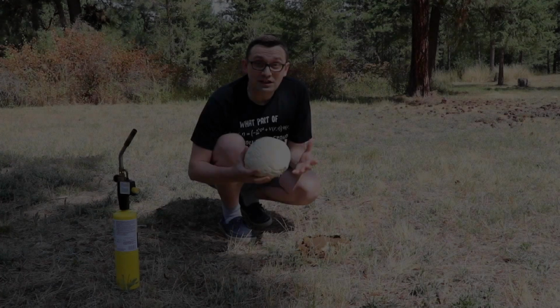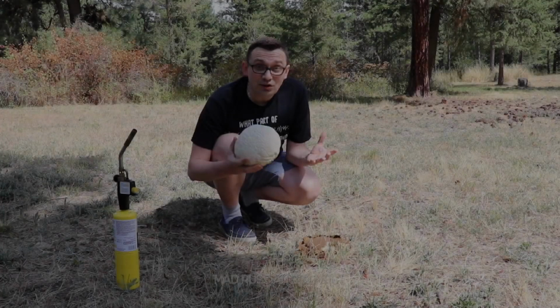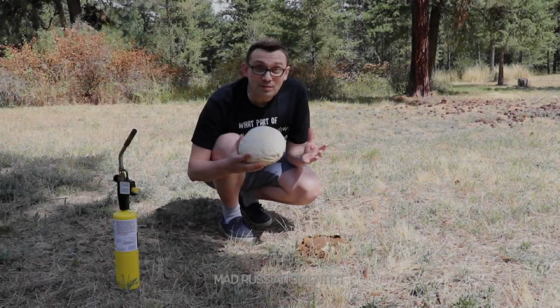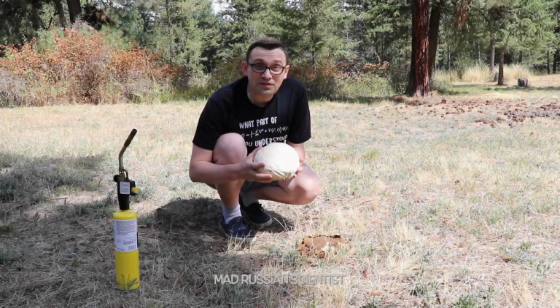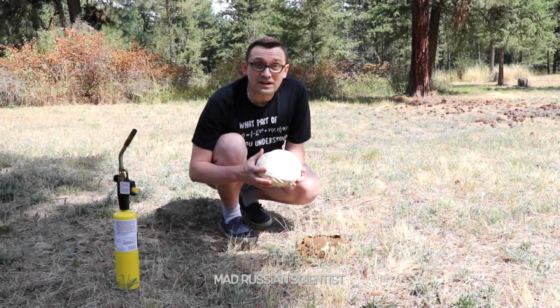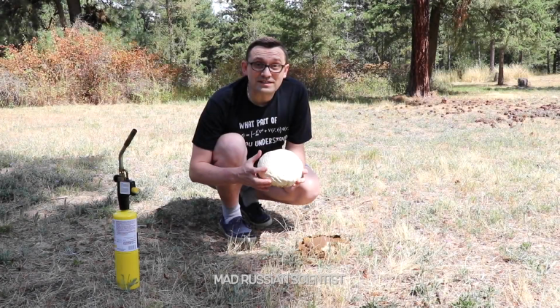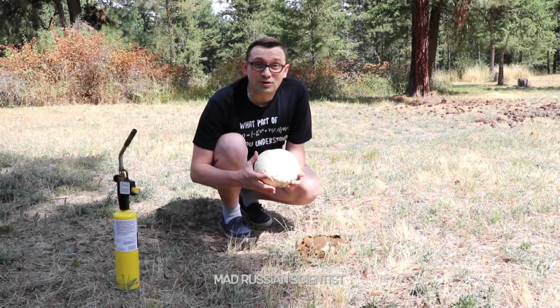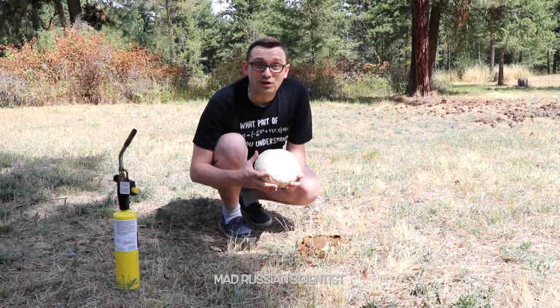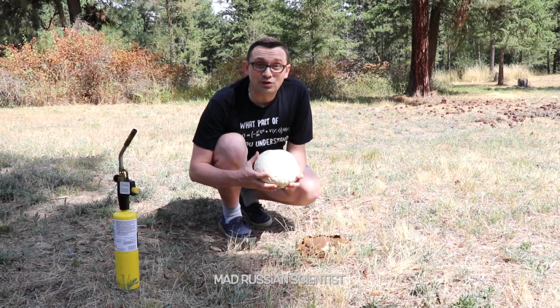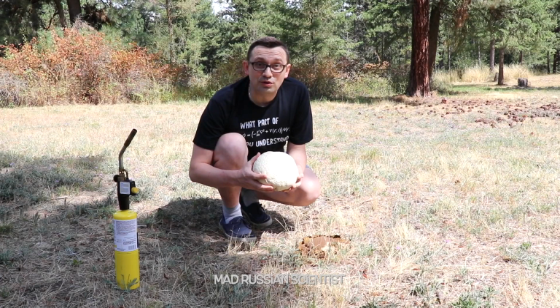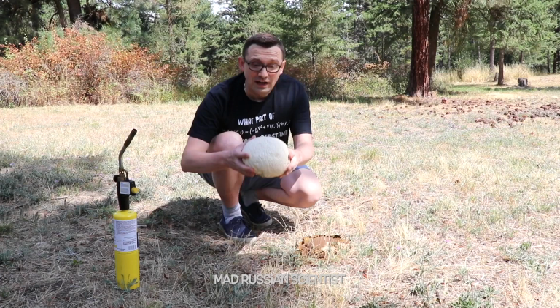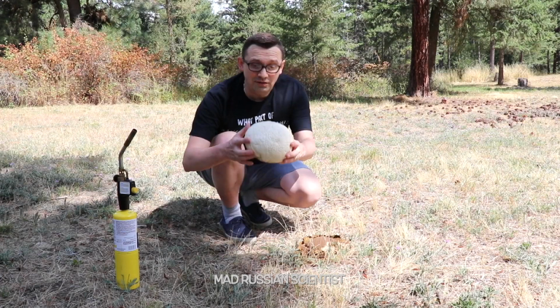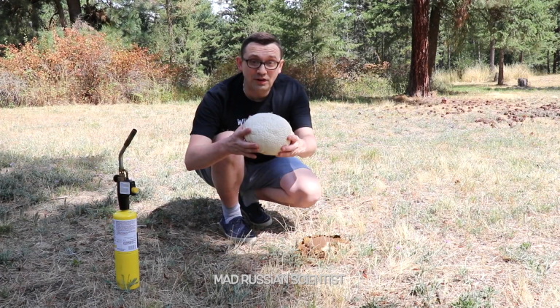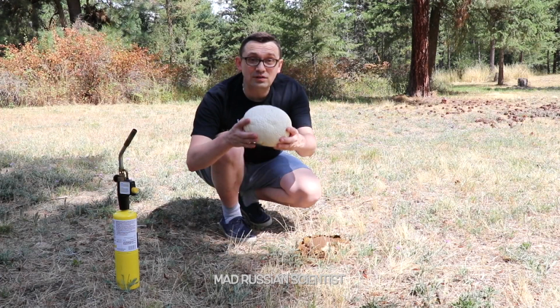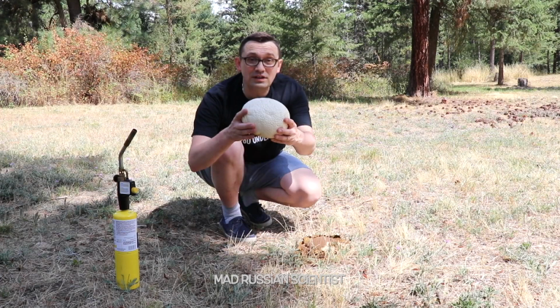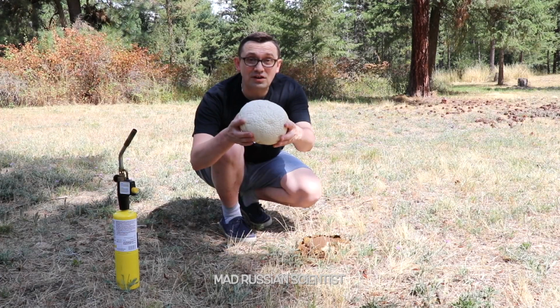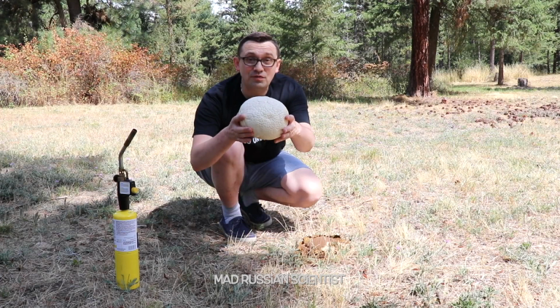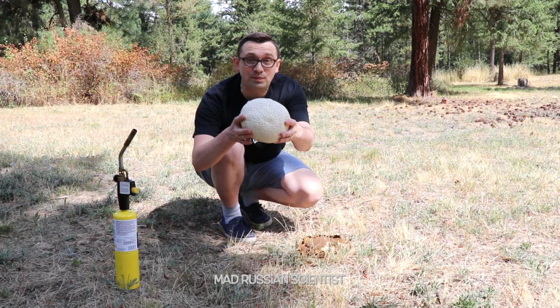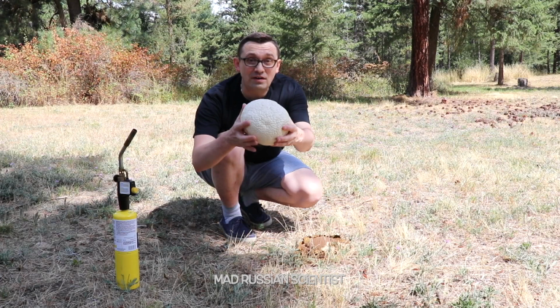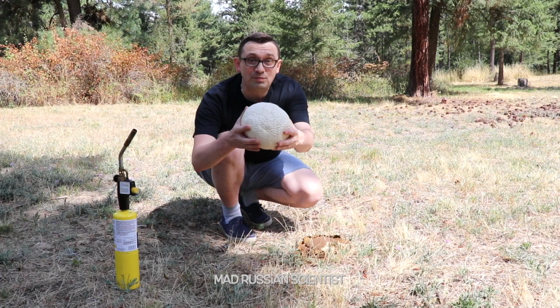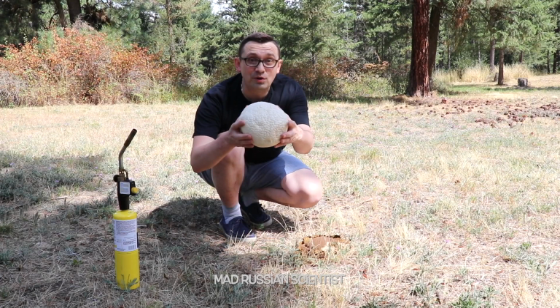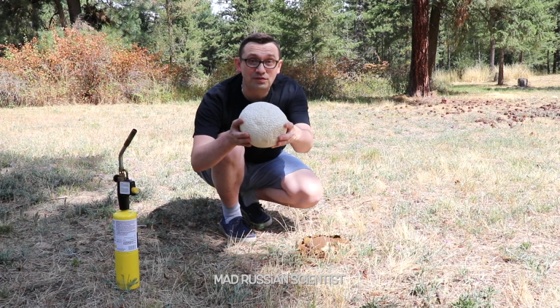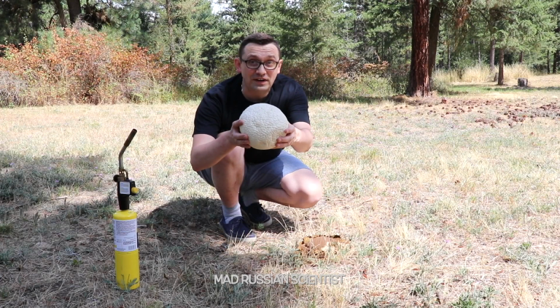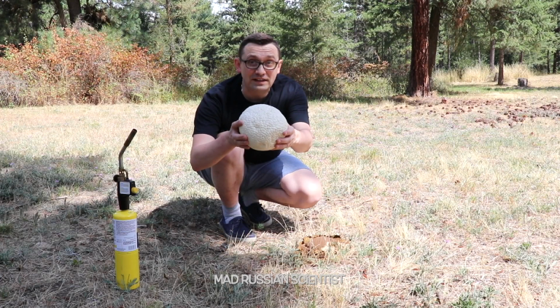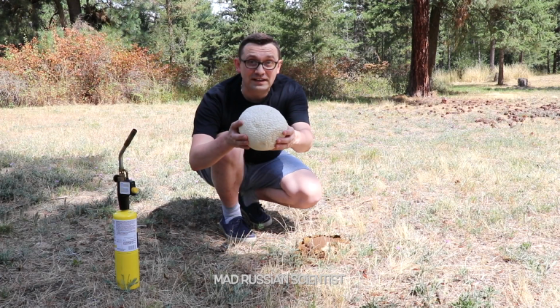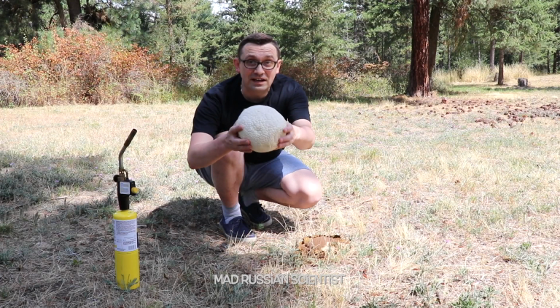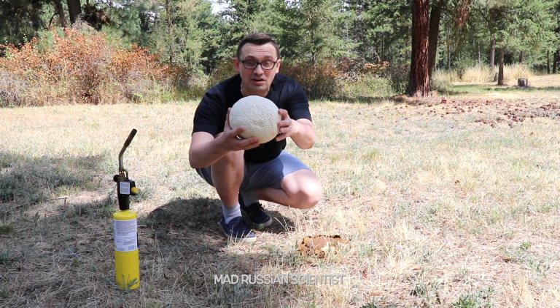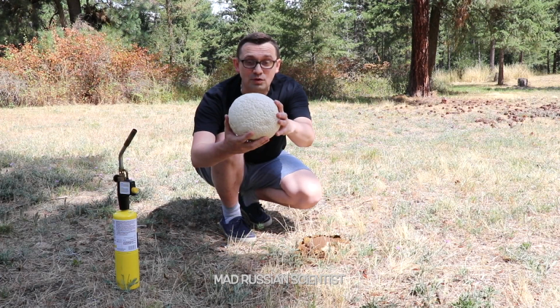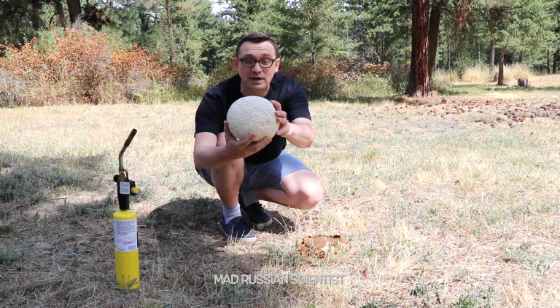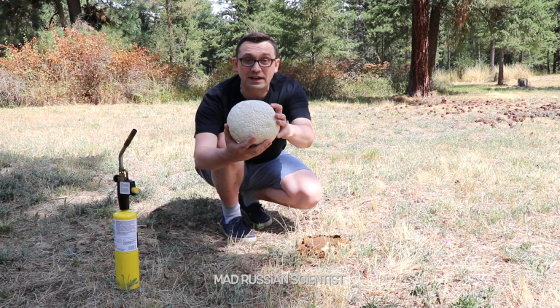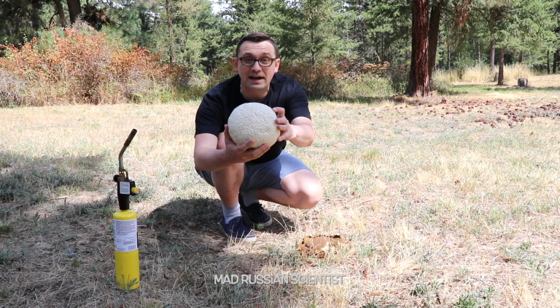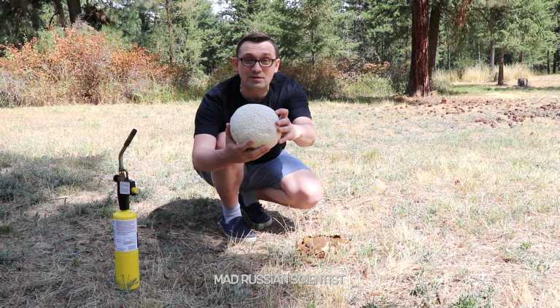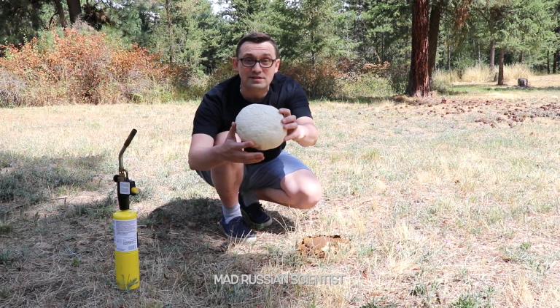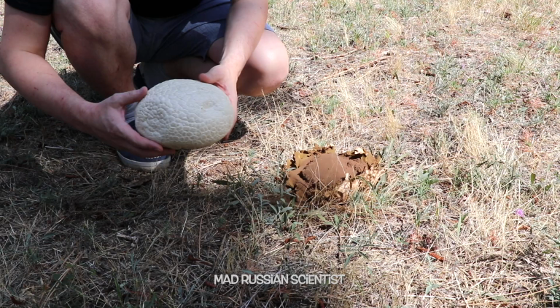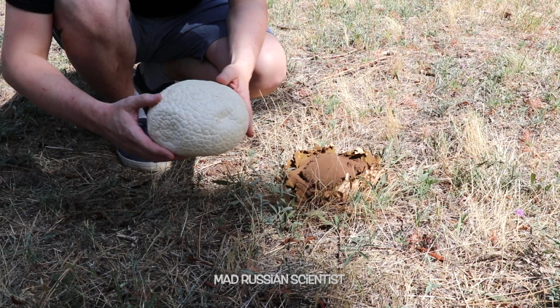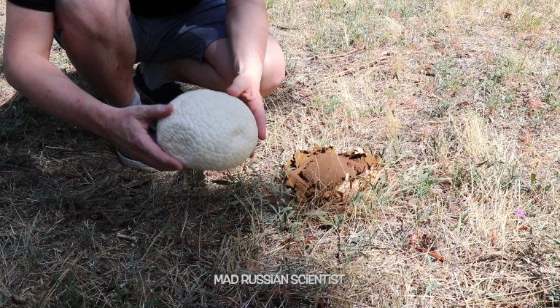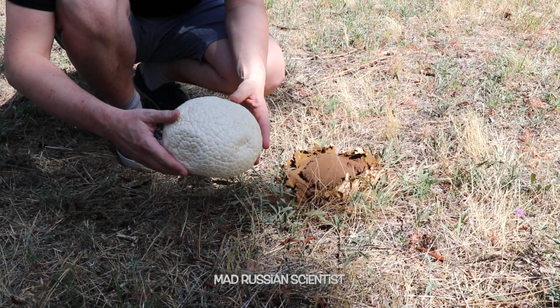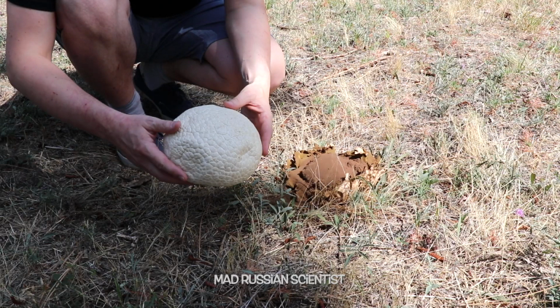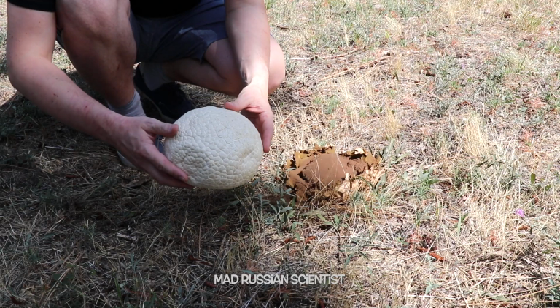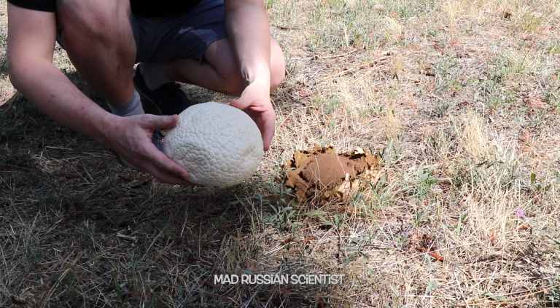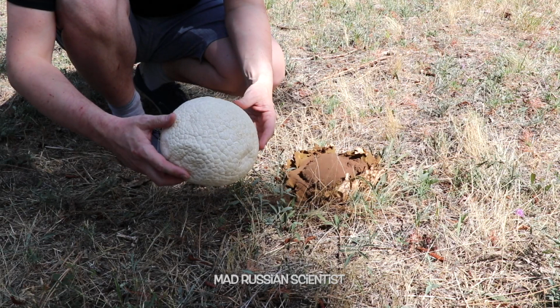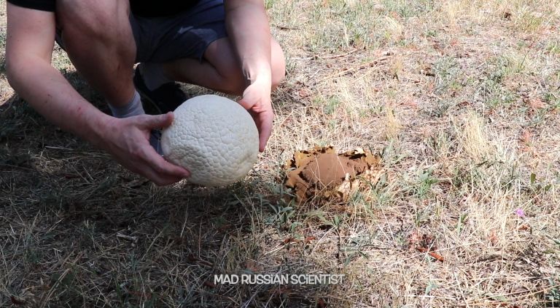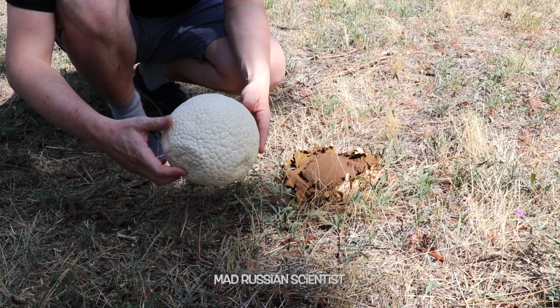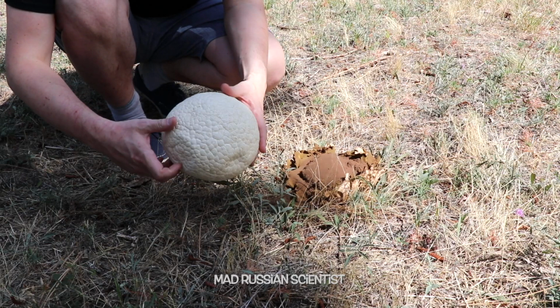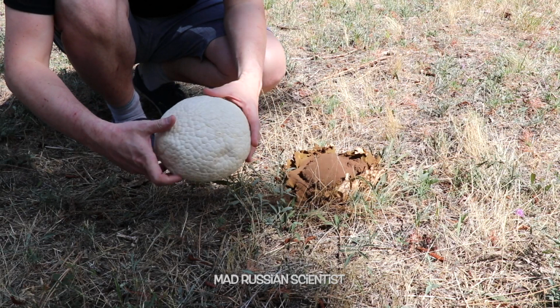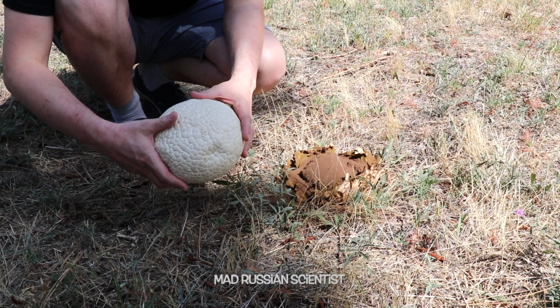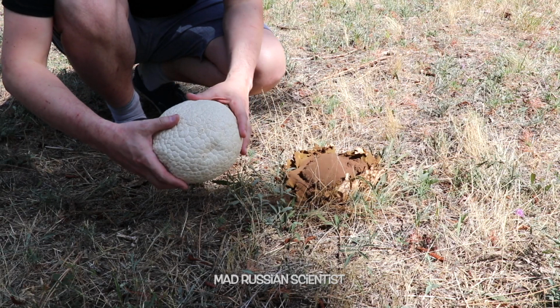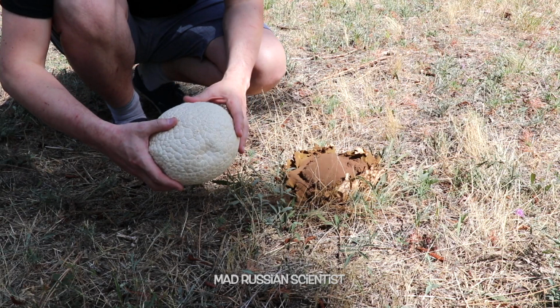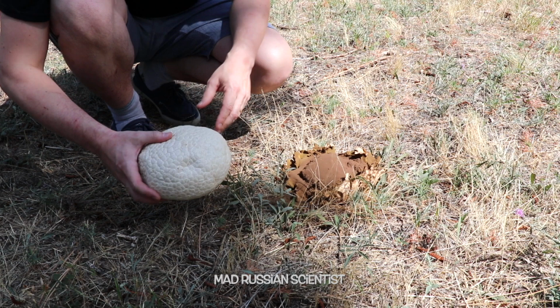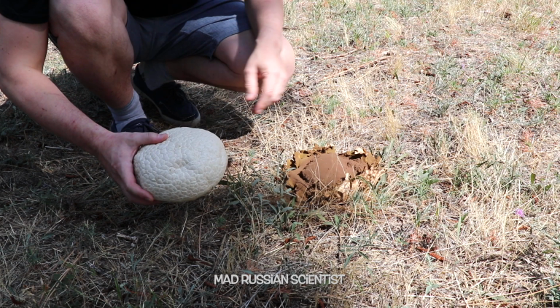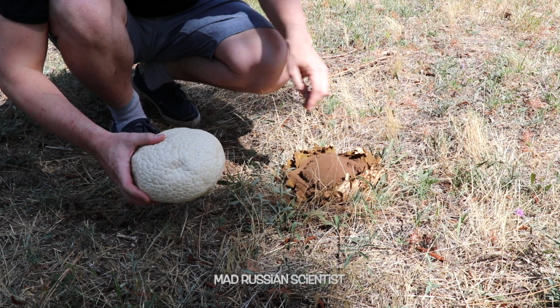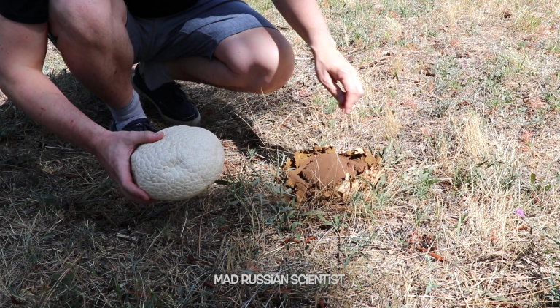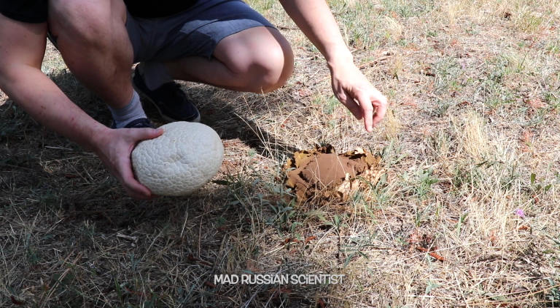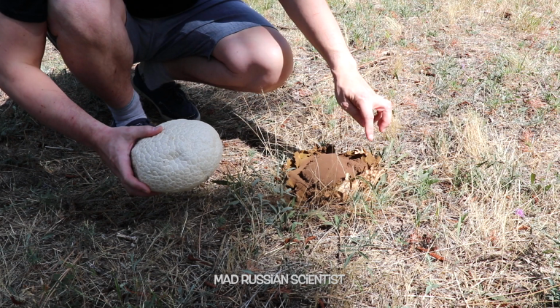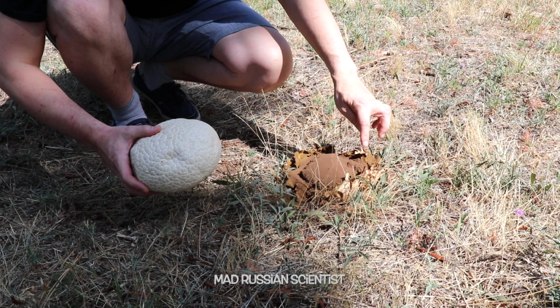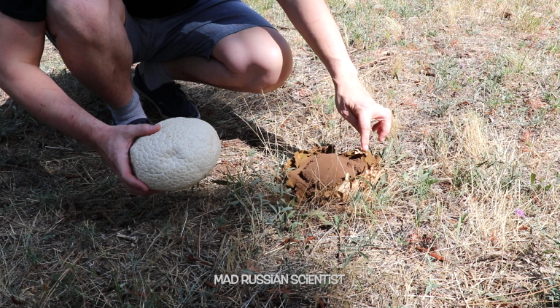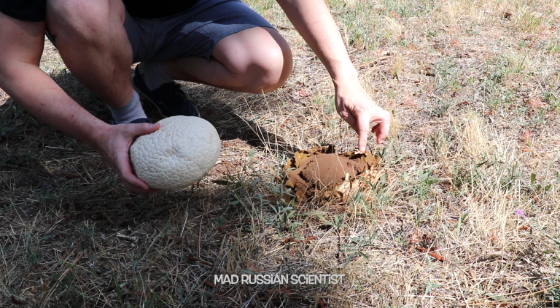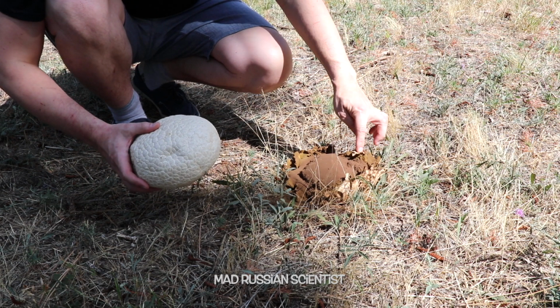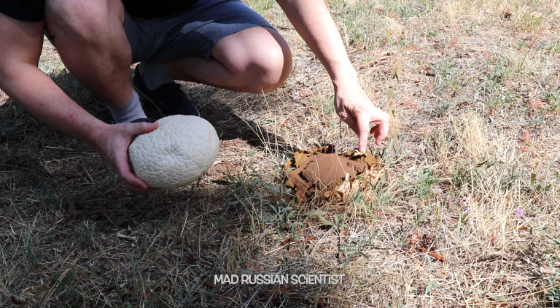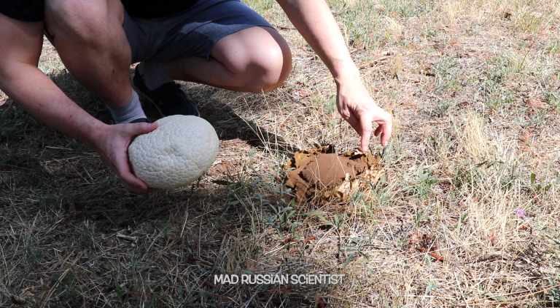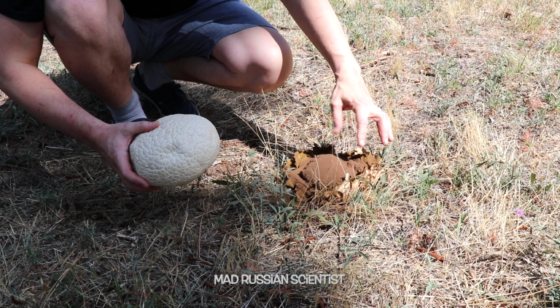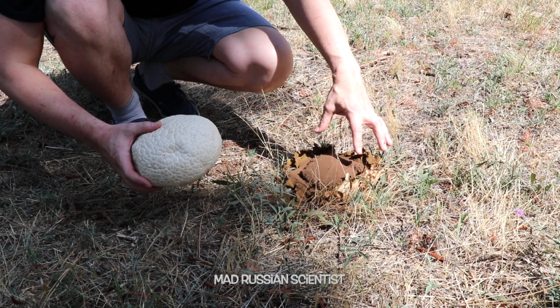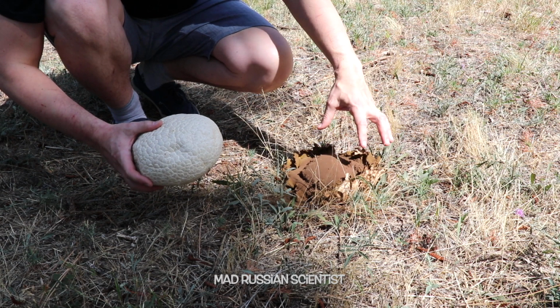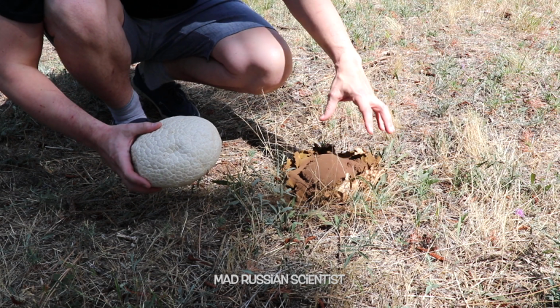Hello my friends, how y'all doing? I found a lot of puffball fungi around my house. They all look like this when they're fresh. And when they're old, they become like this.